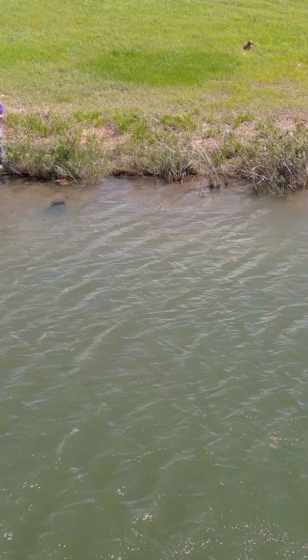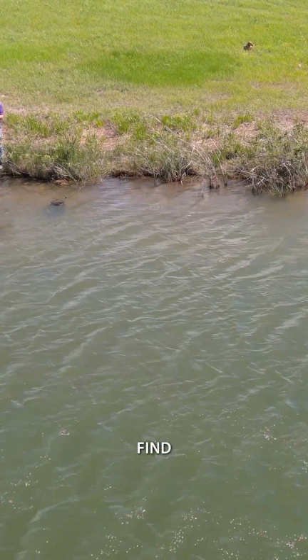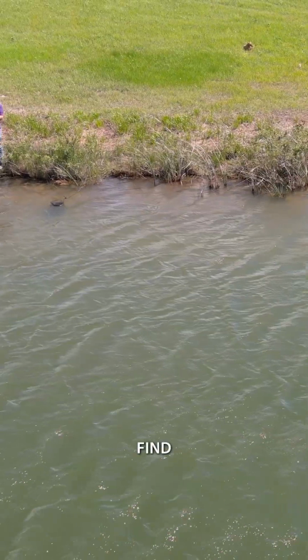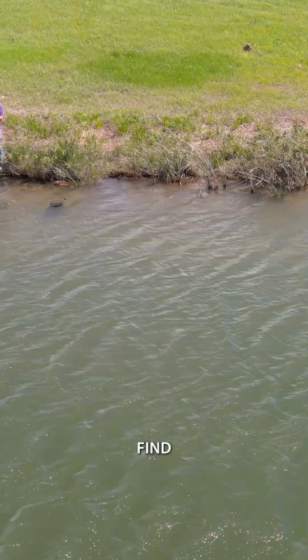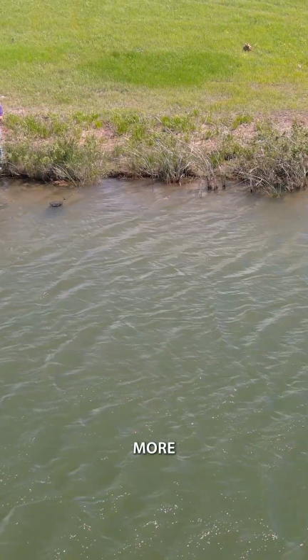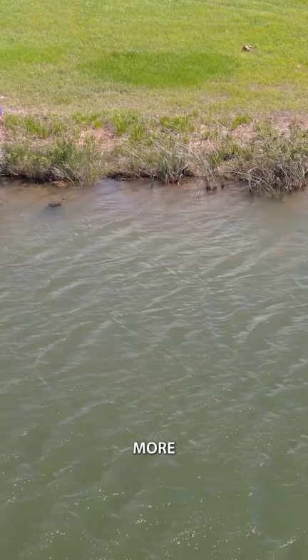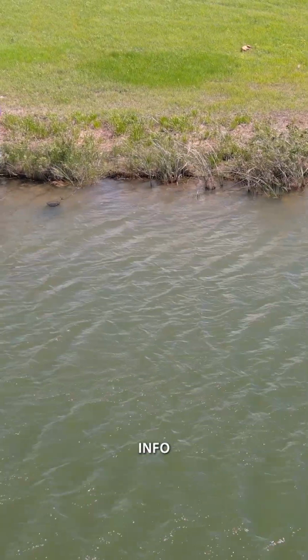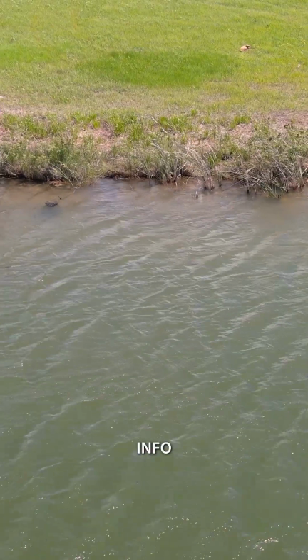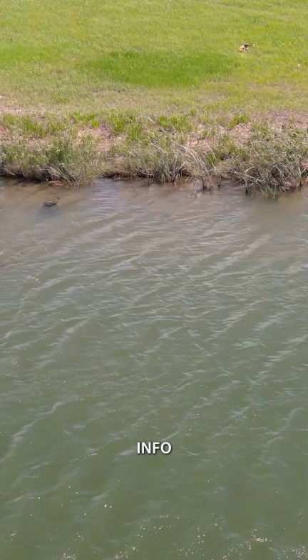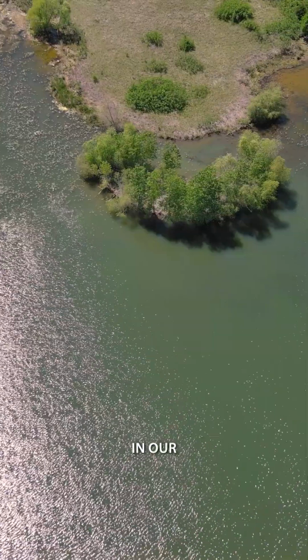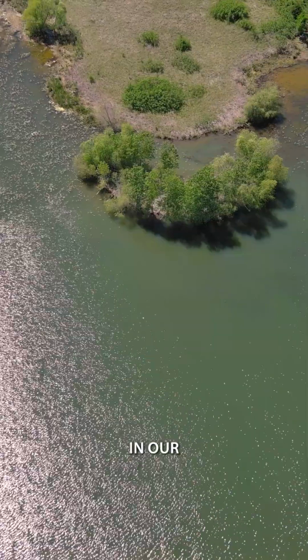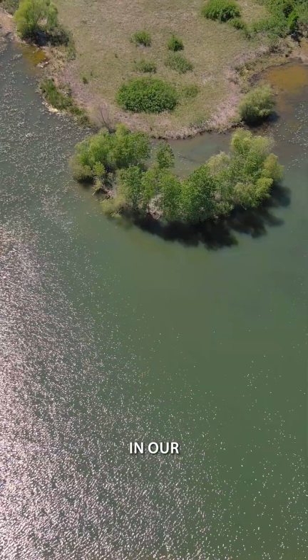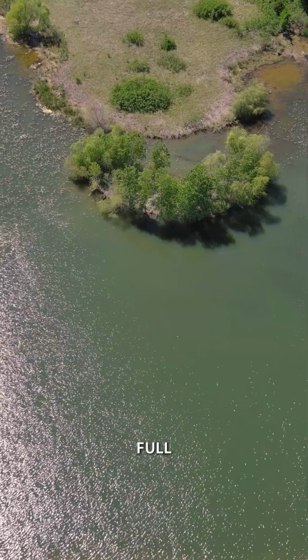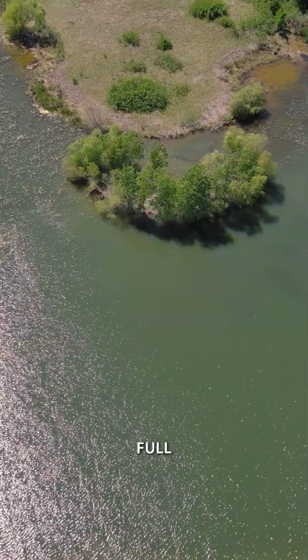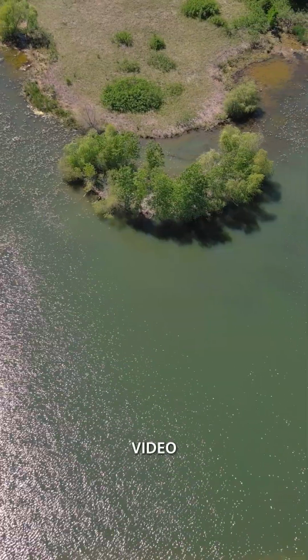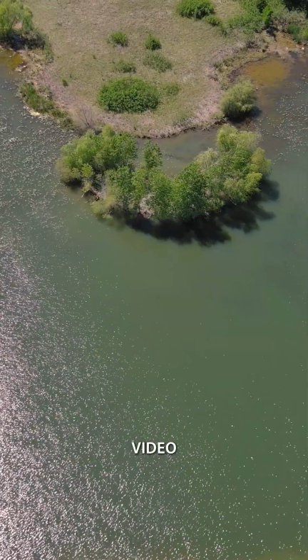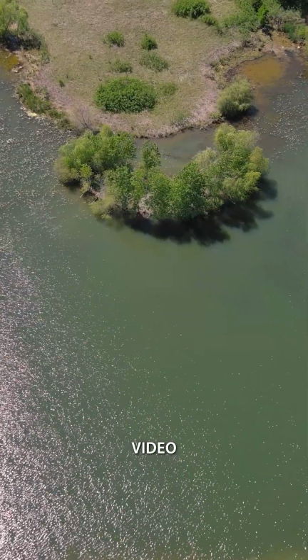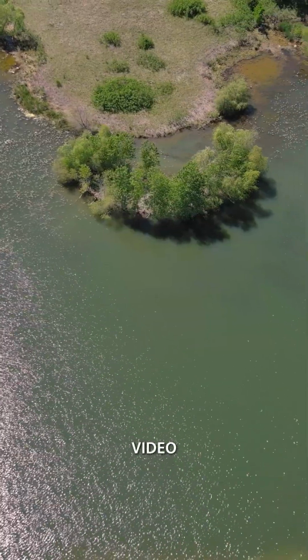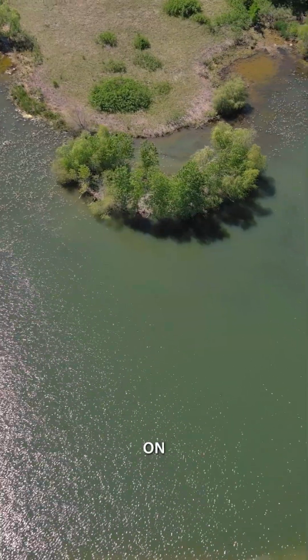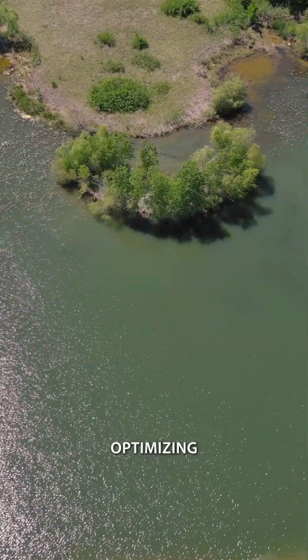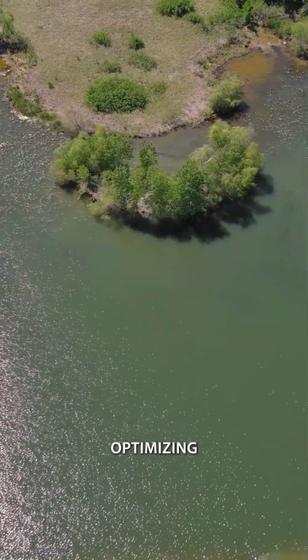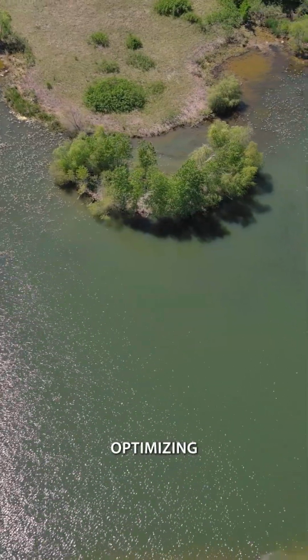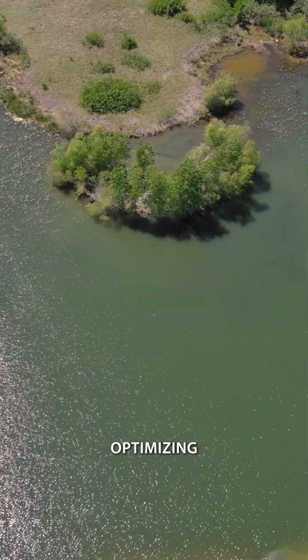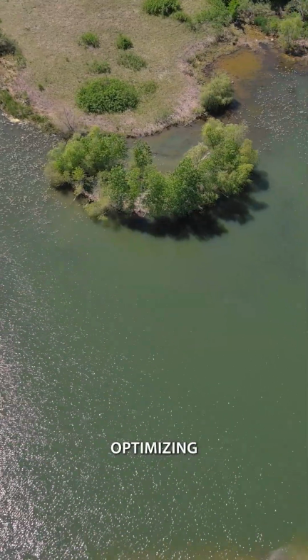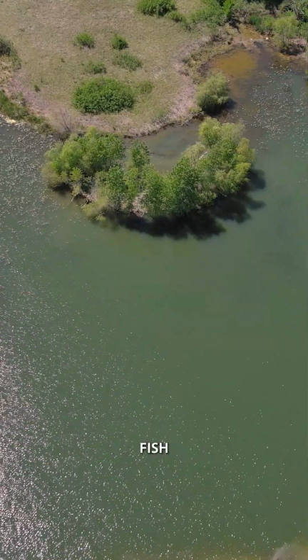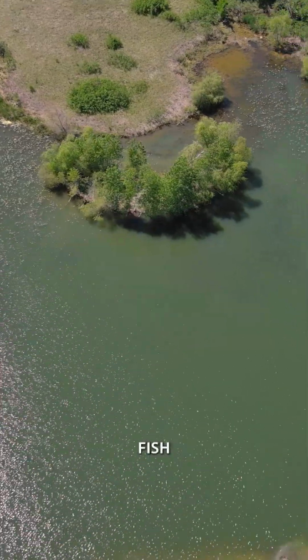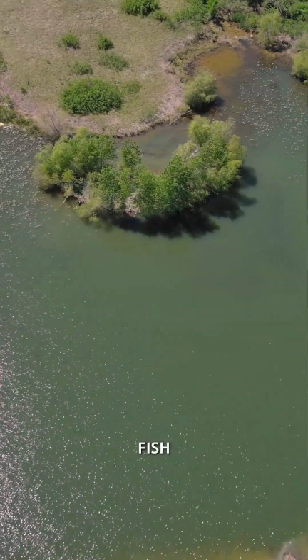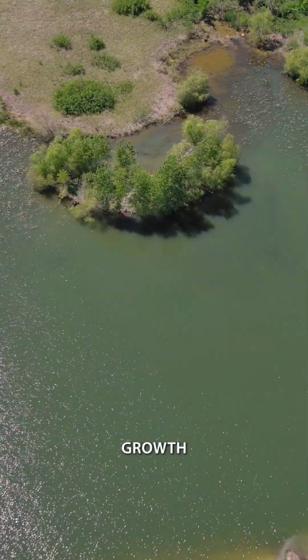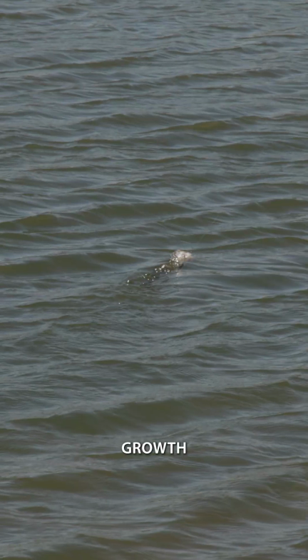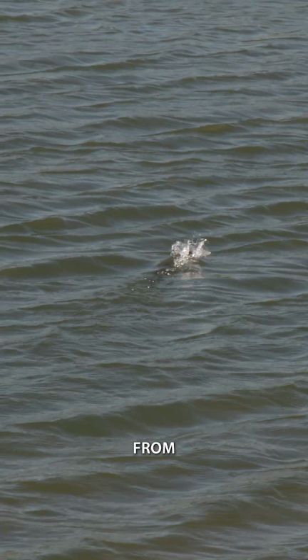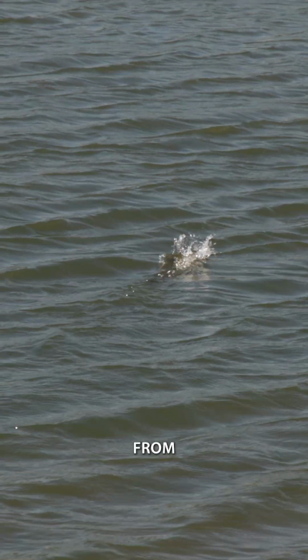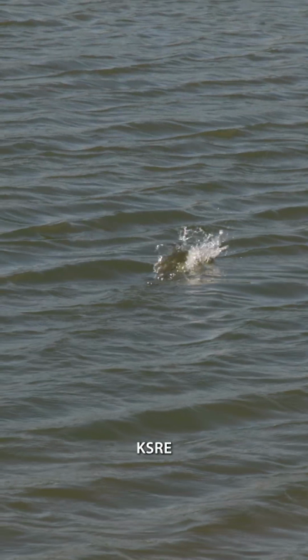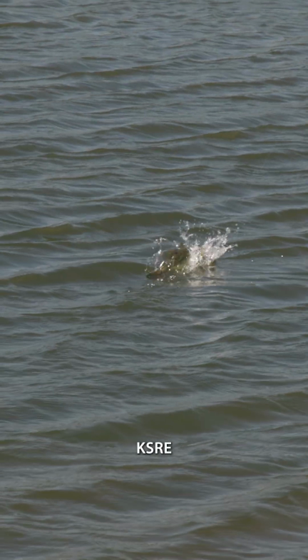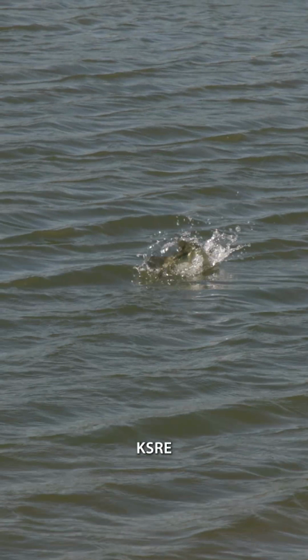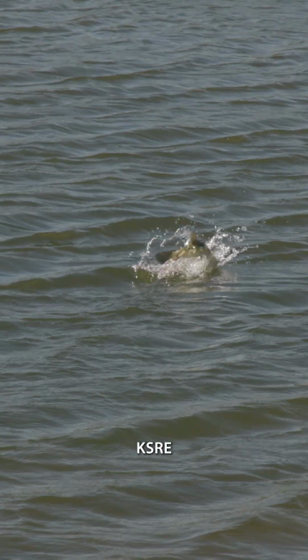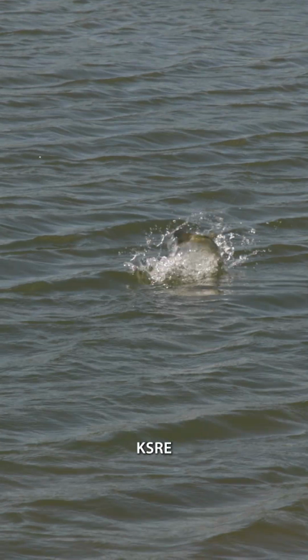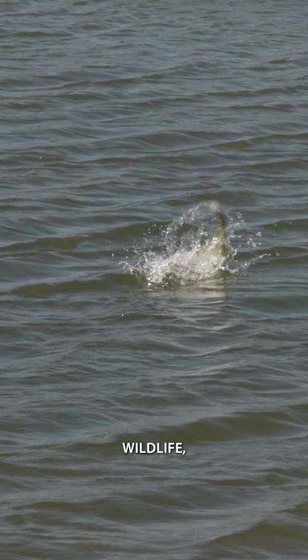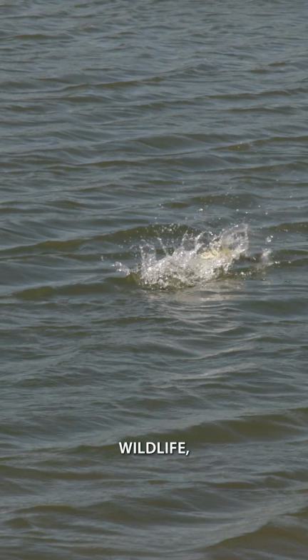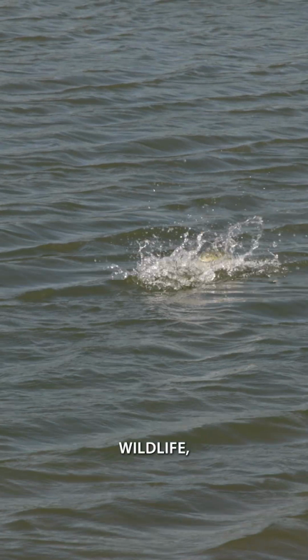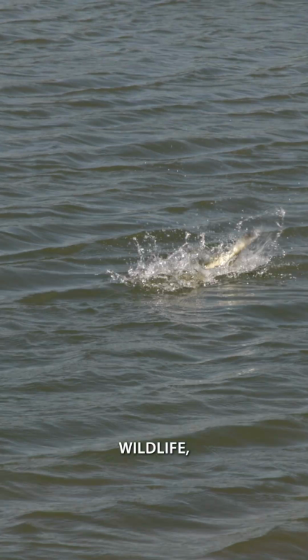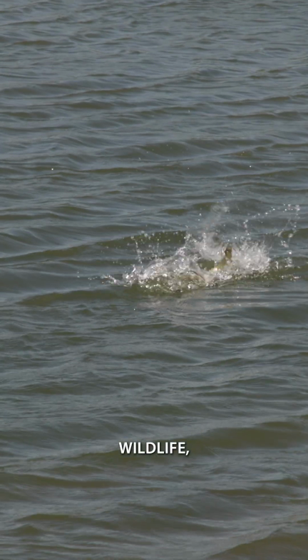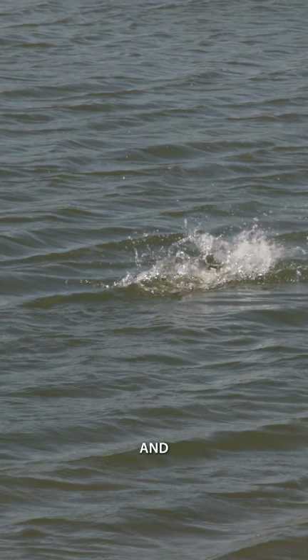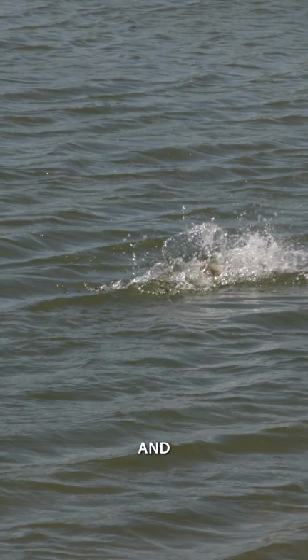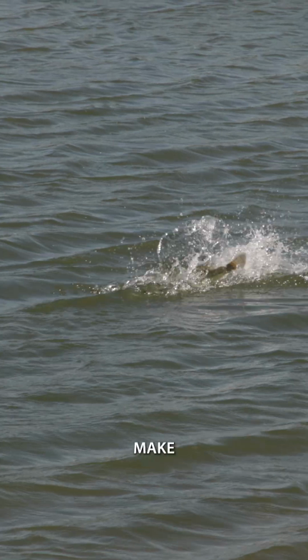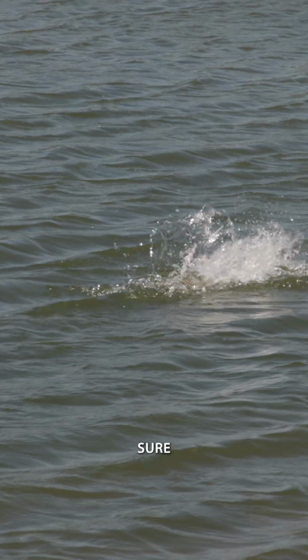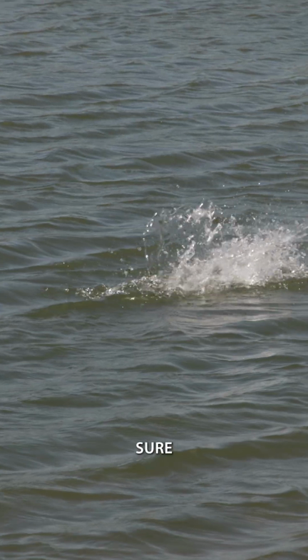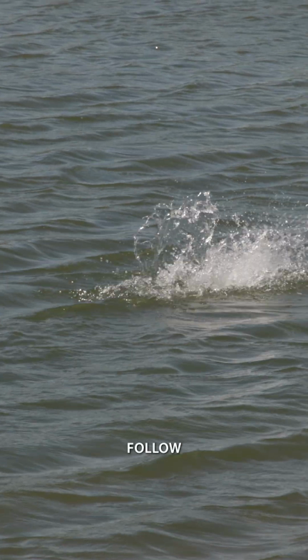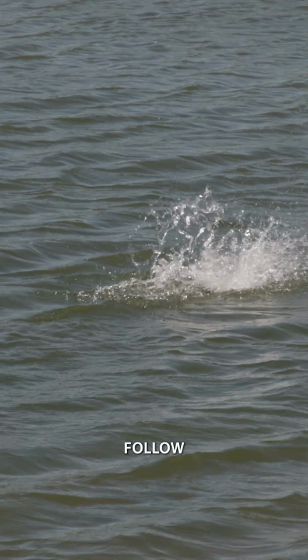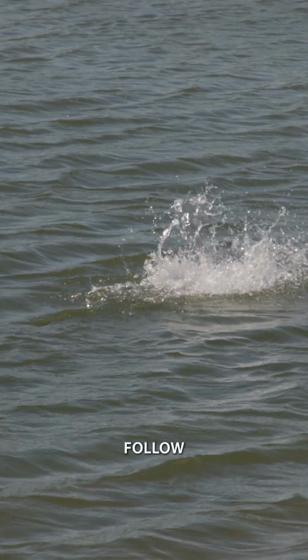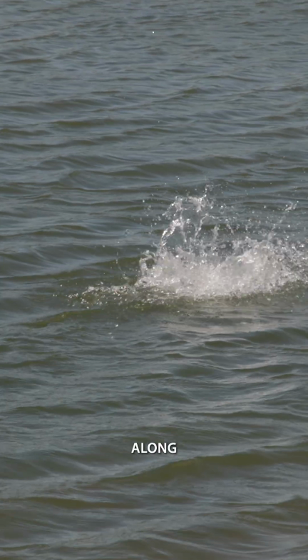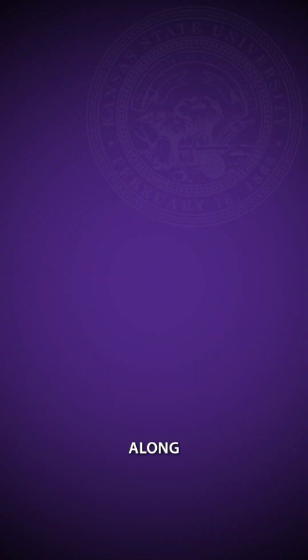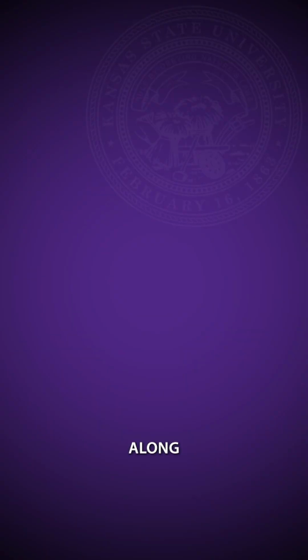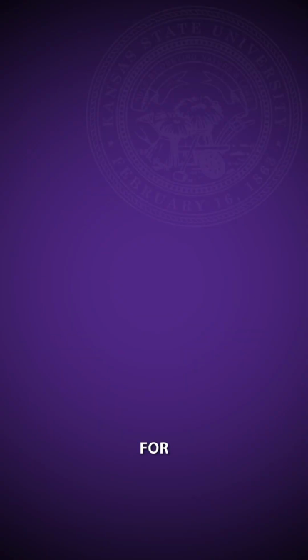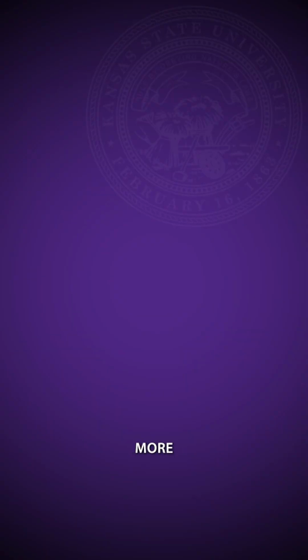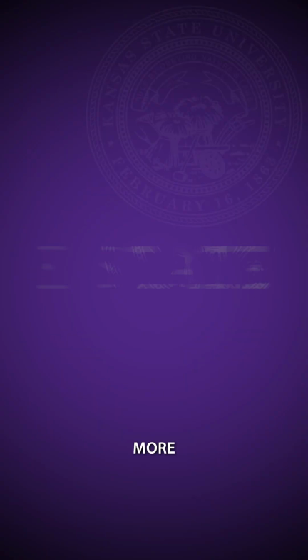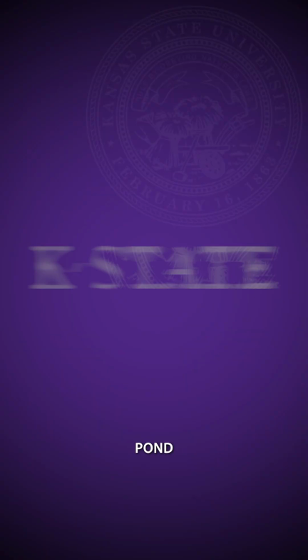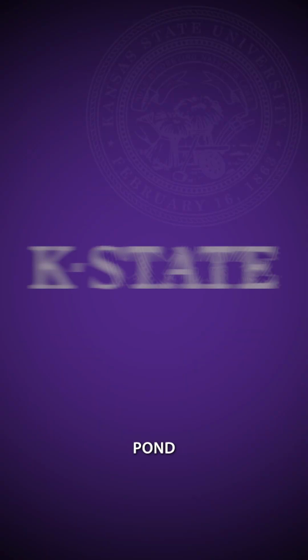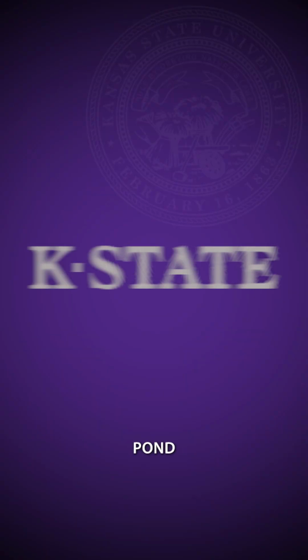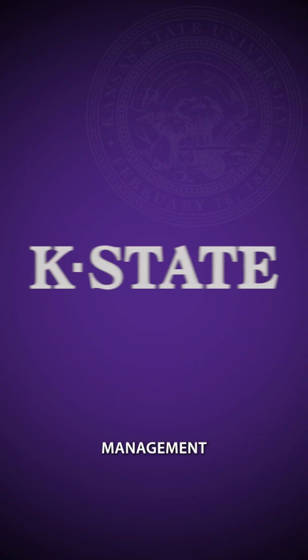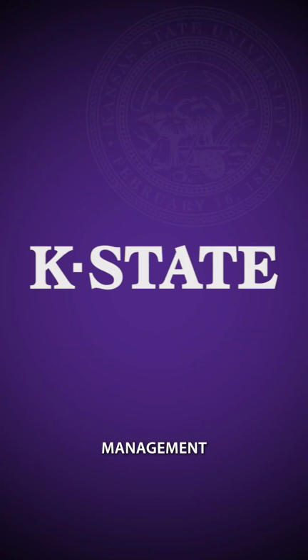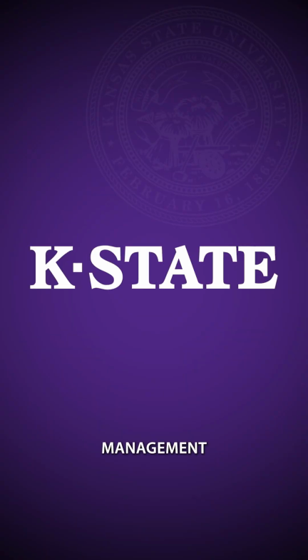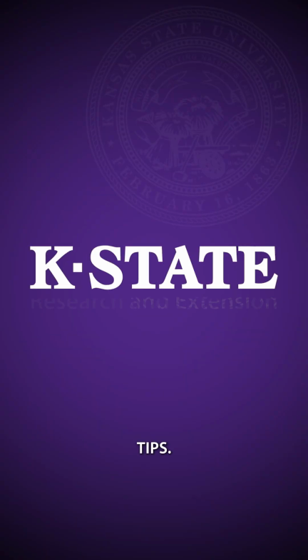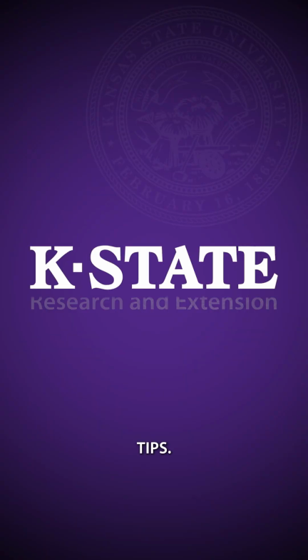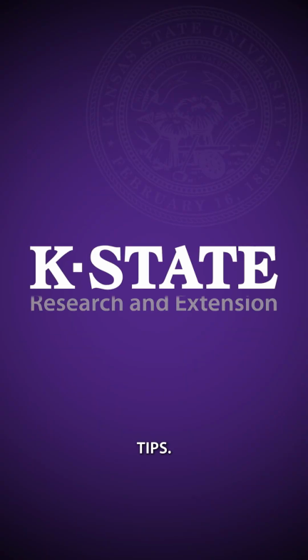Find more info in our full video on optimizing fish growth from KSRA Wildlife, and make sure to follow along for more pond management tips.